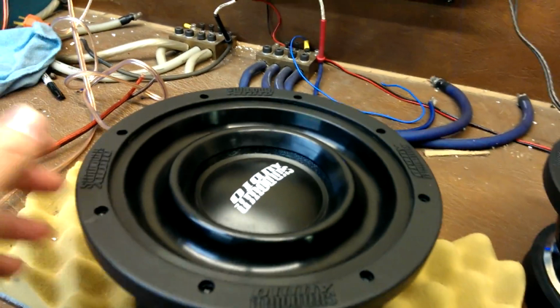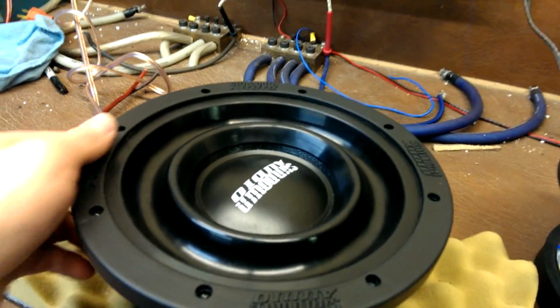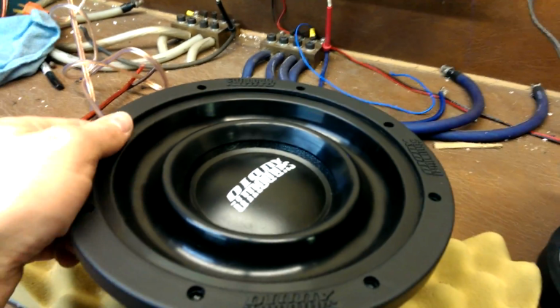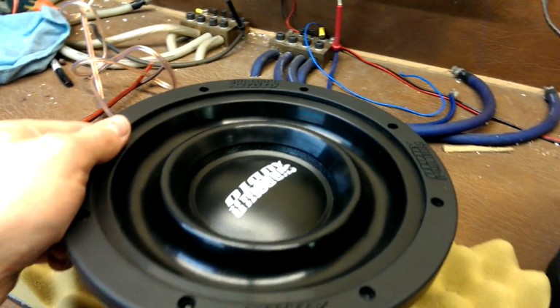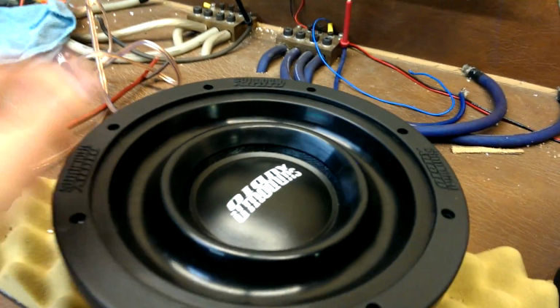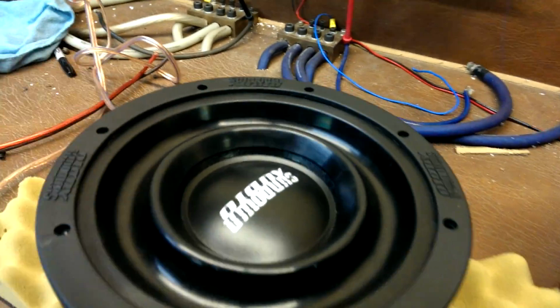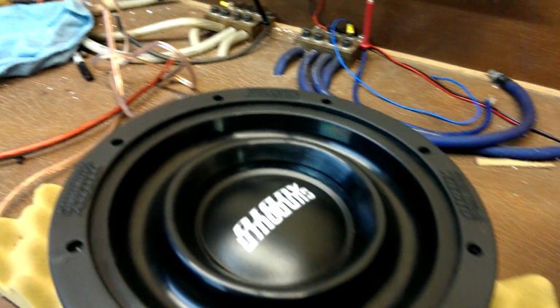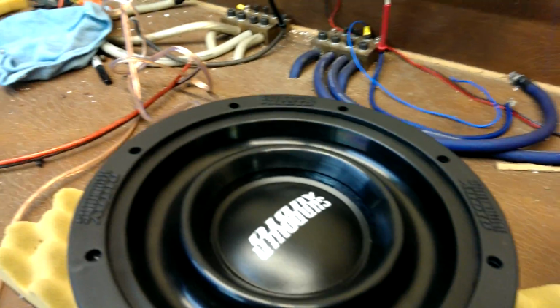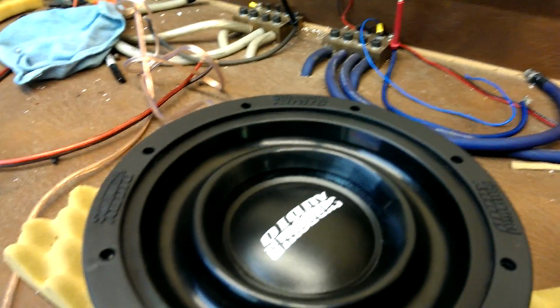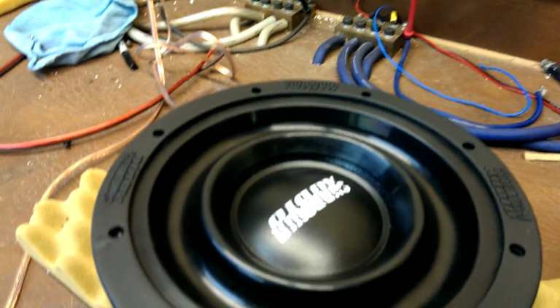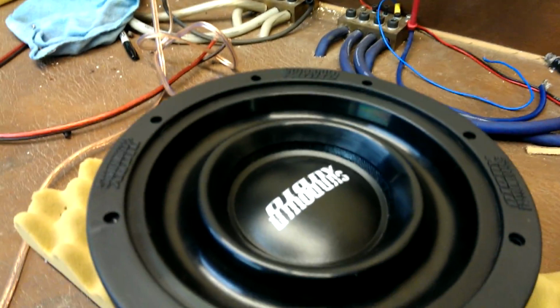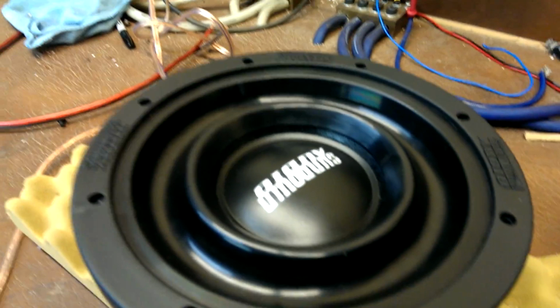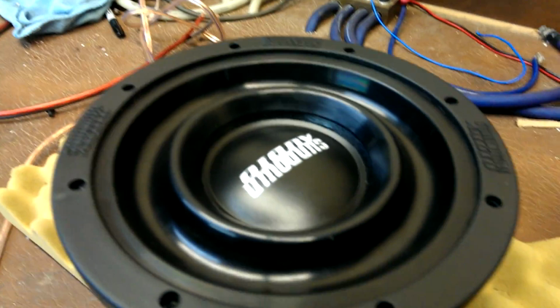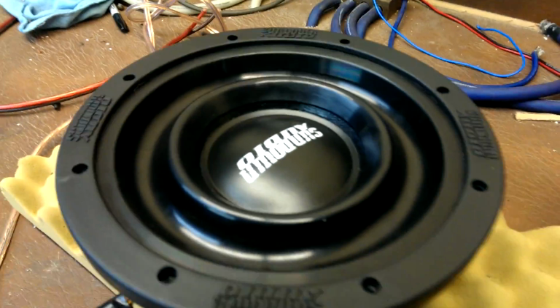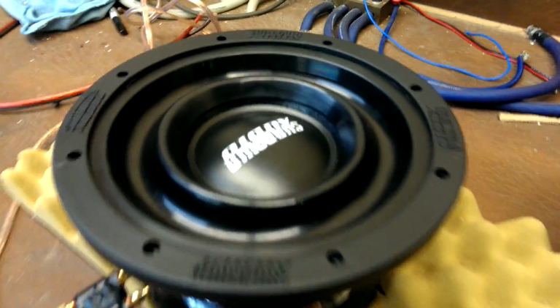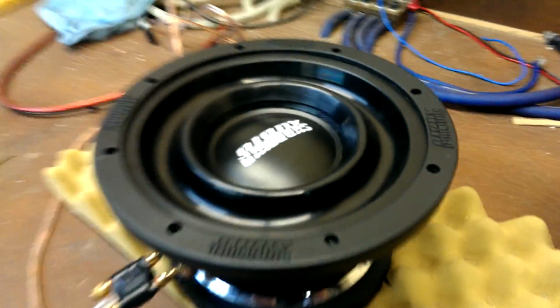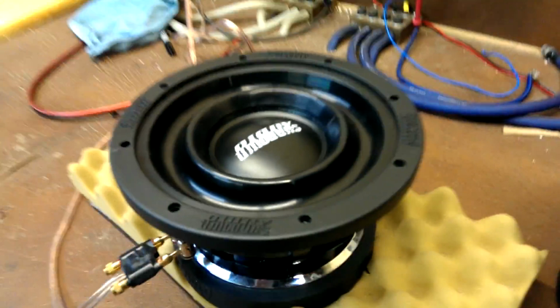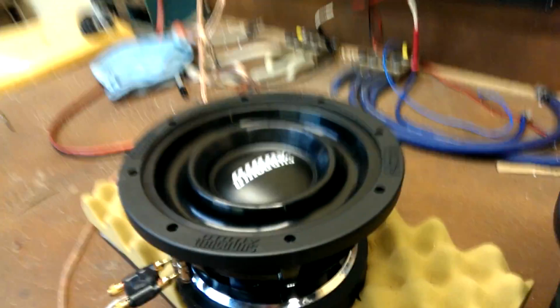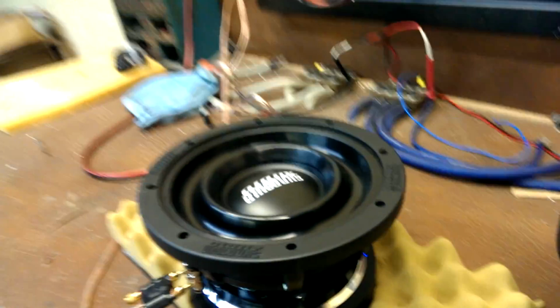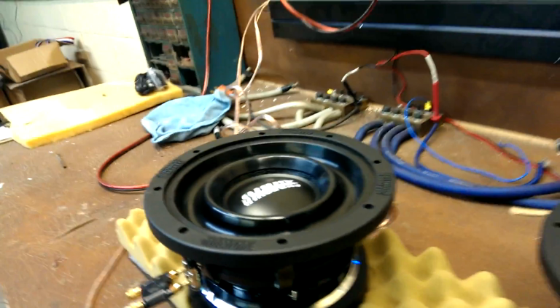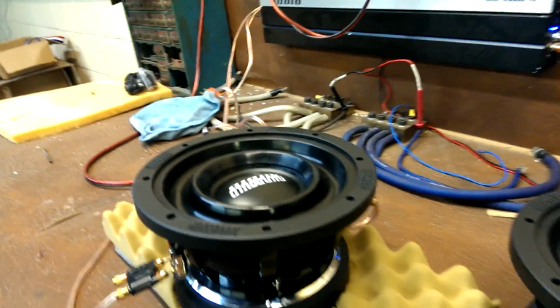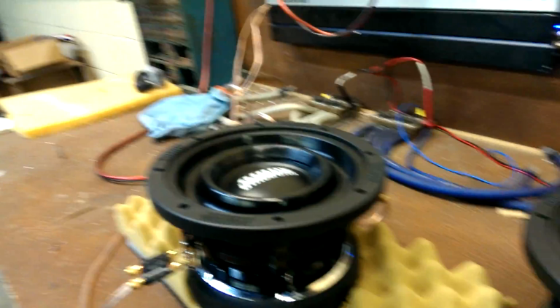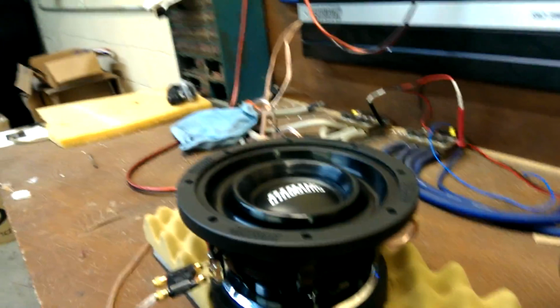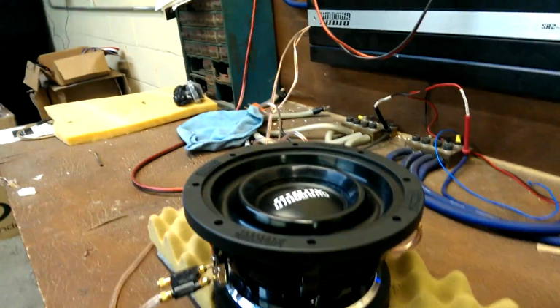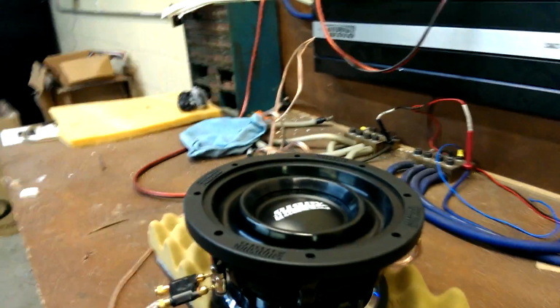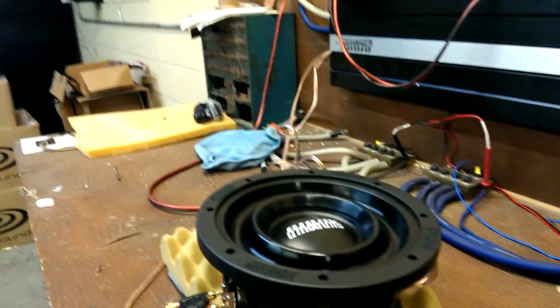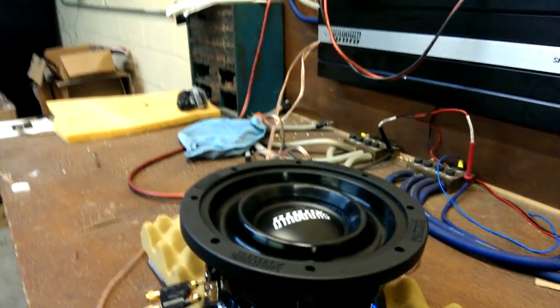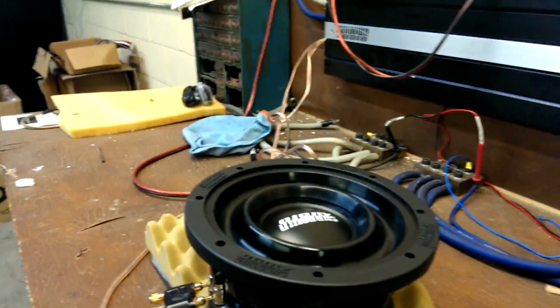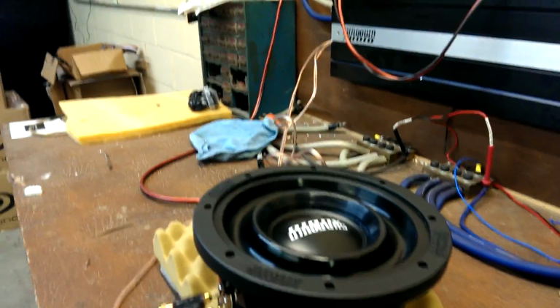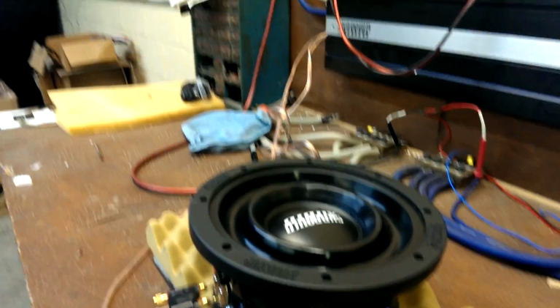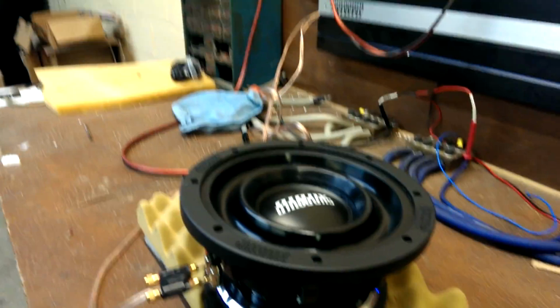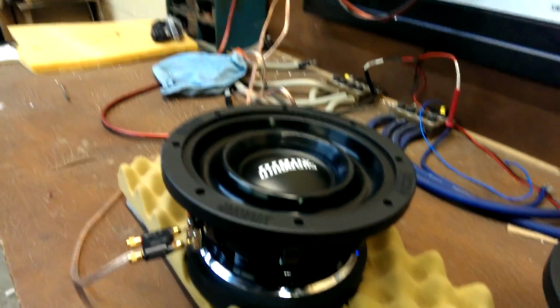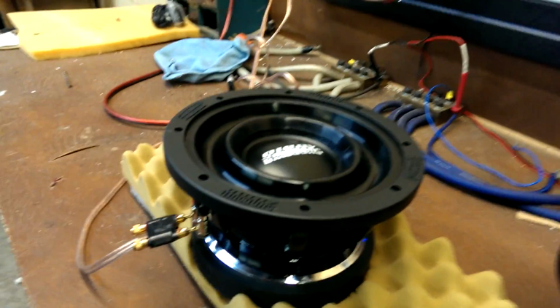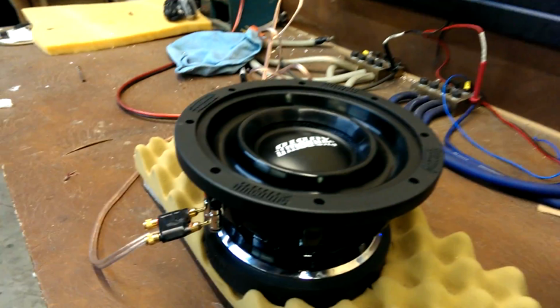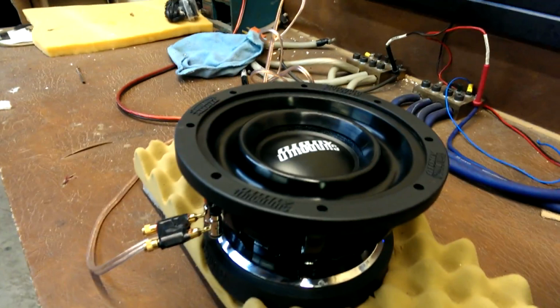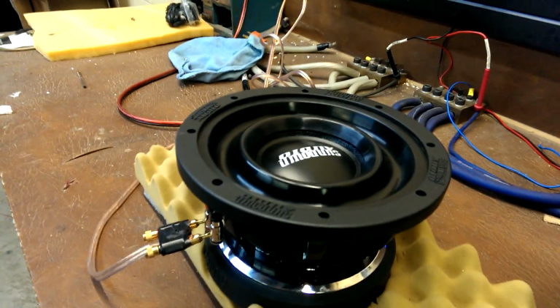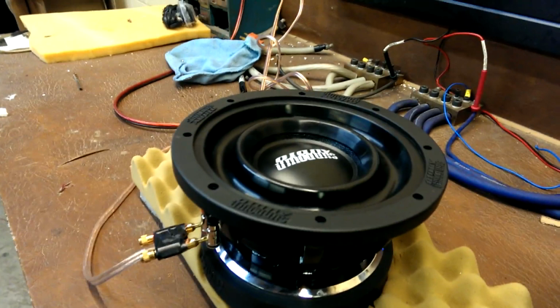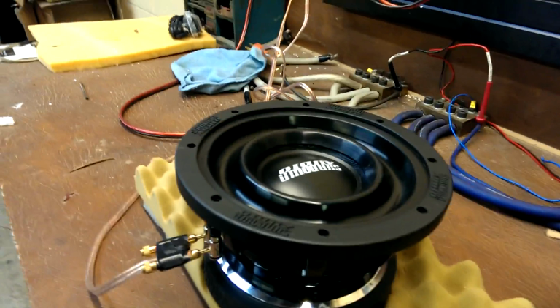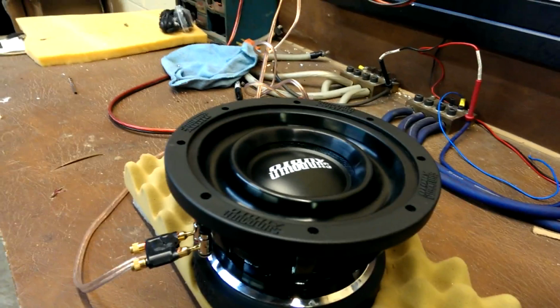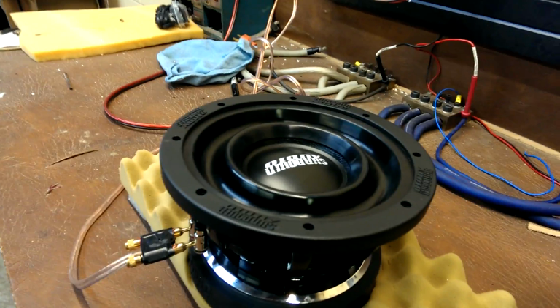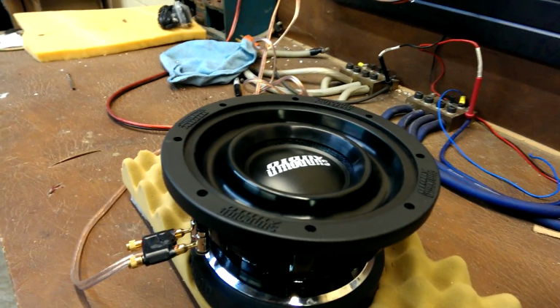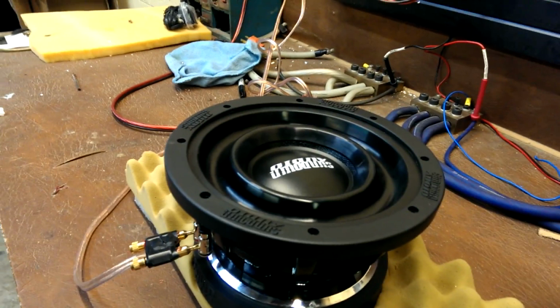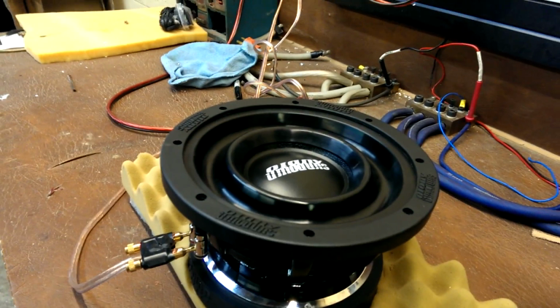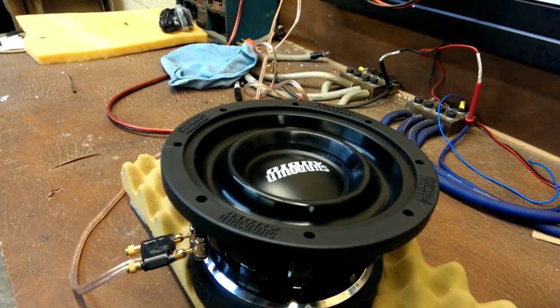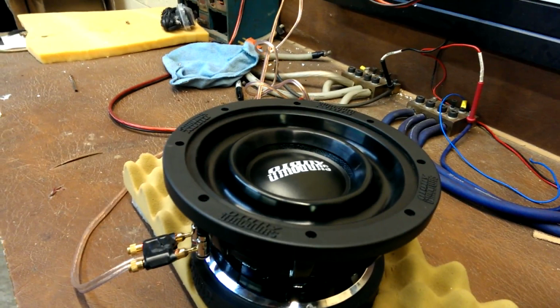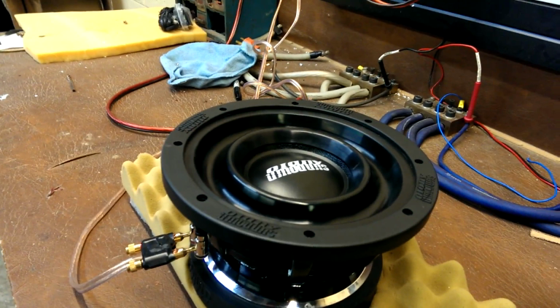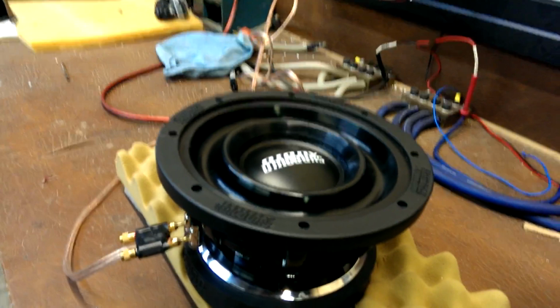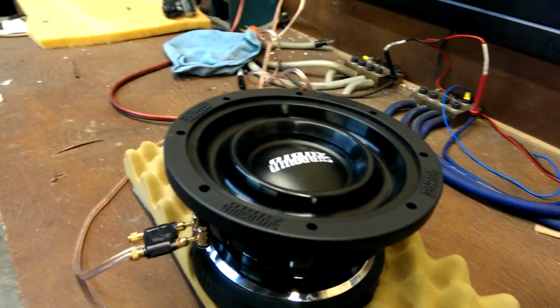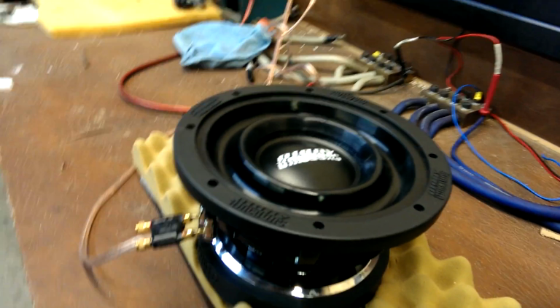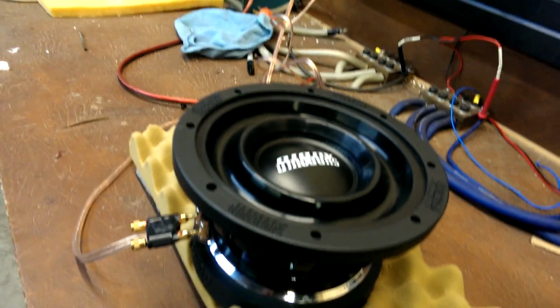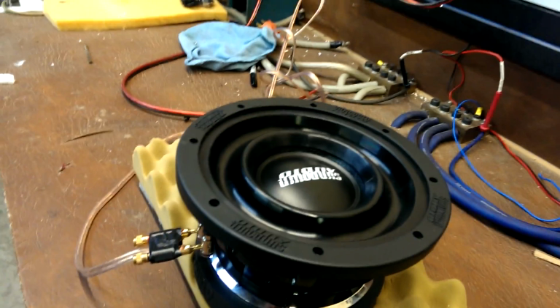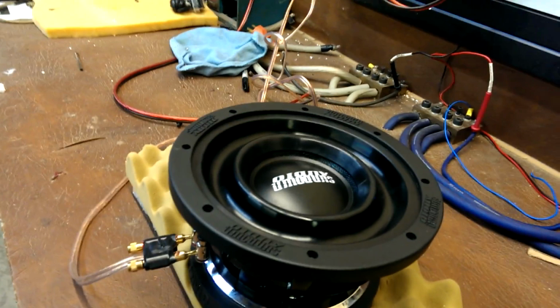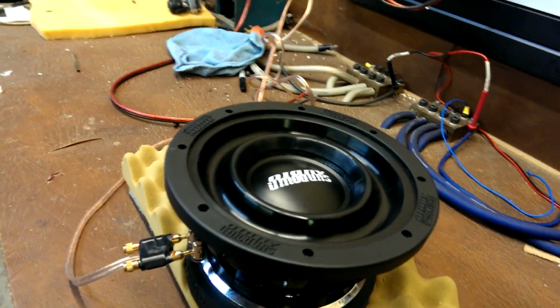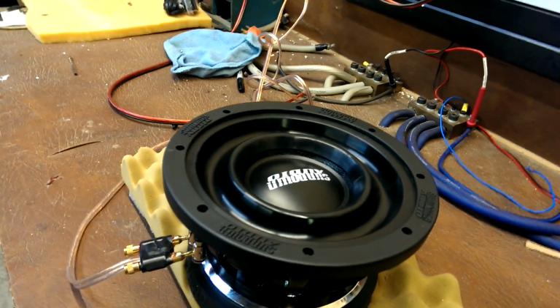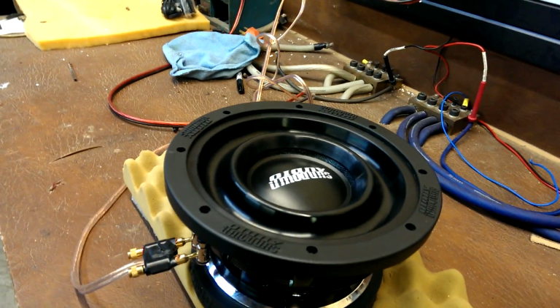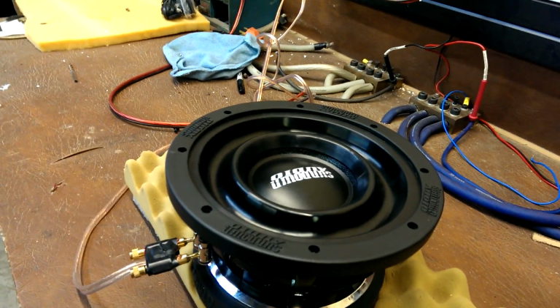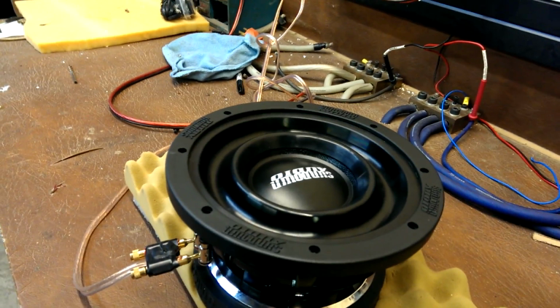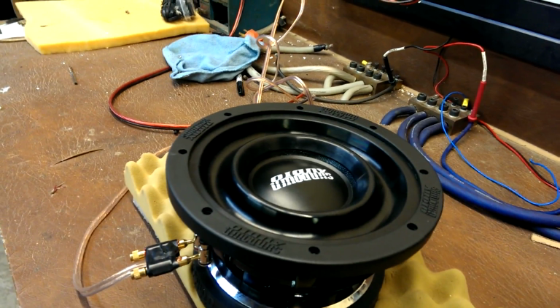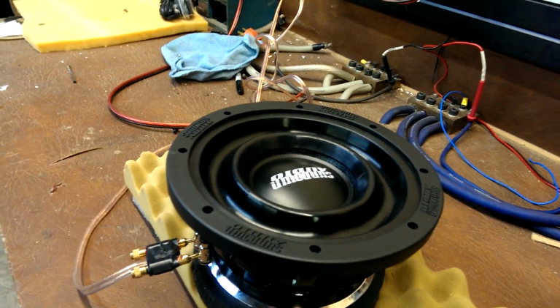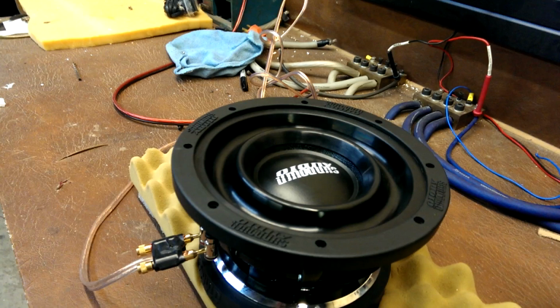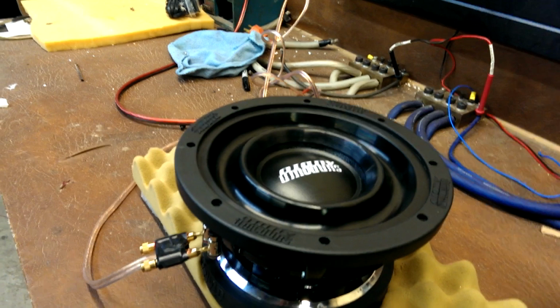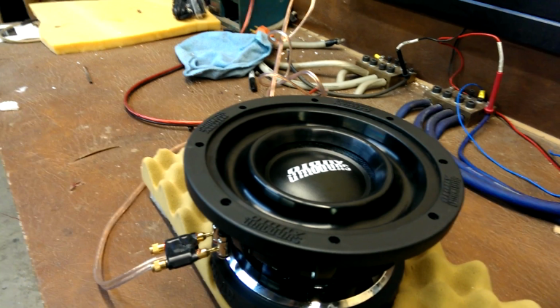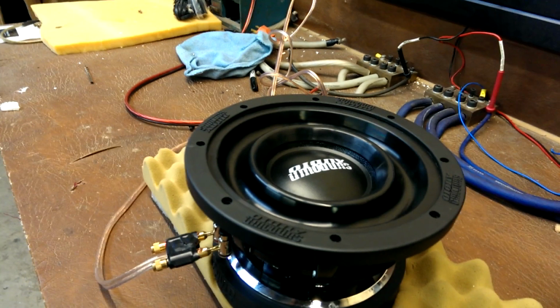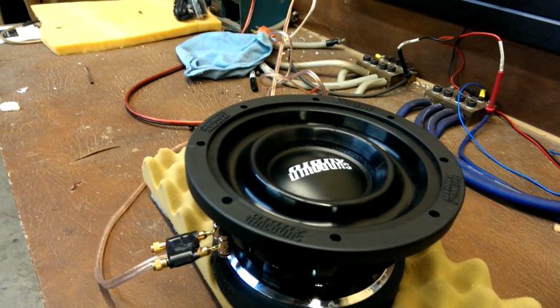I'm going to go ahead and play this driver. First I'm going to take it up to a really linear range of excursion, then I'm going to increase the volume even further.